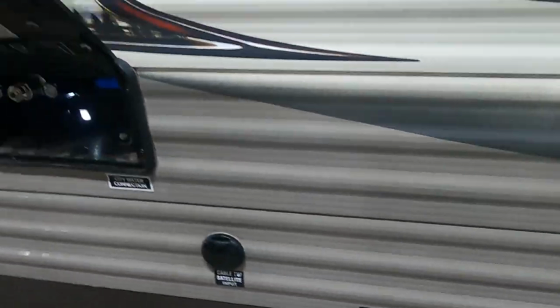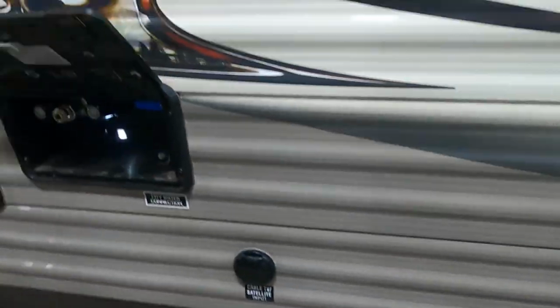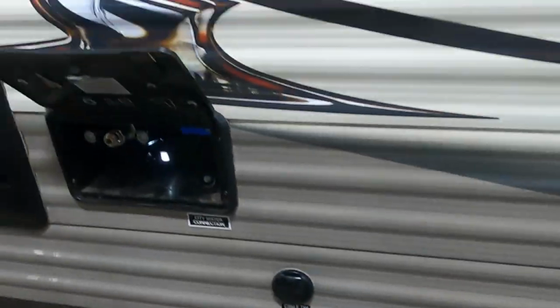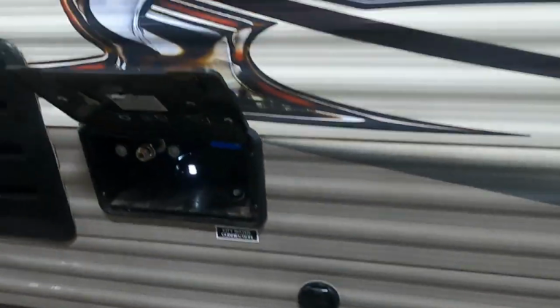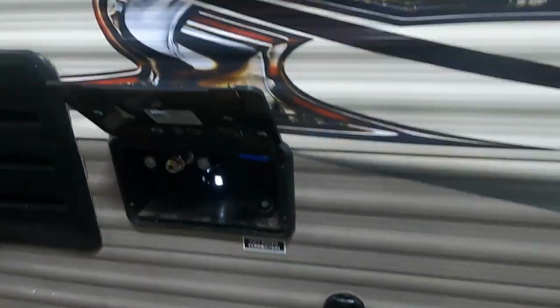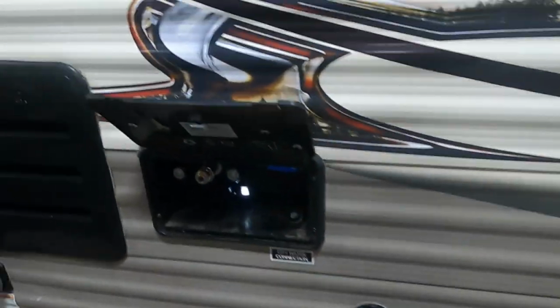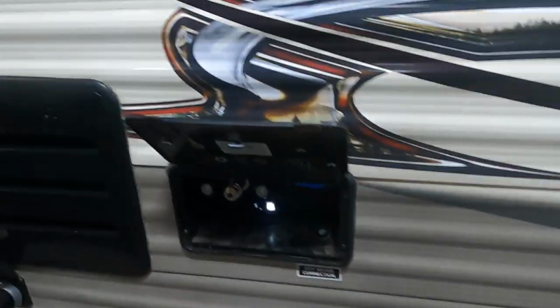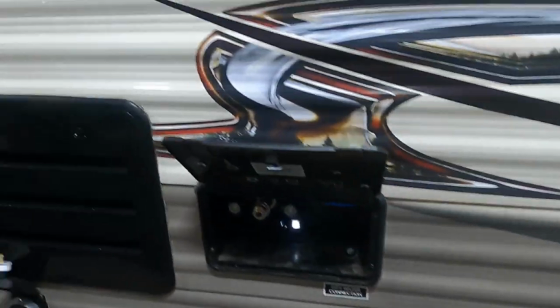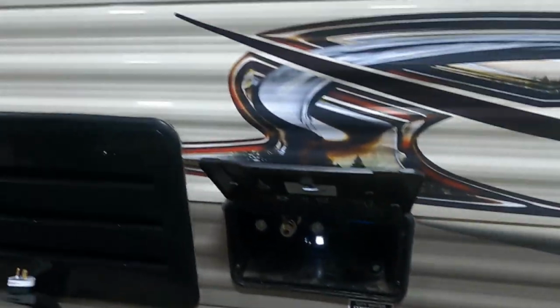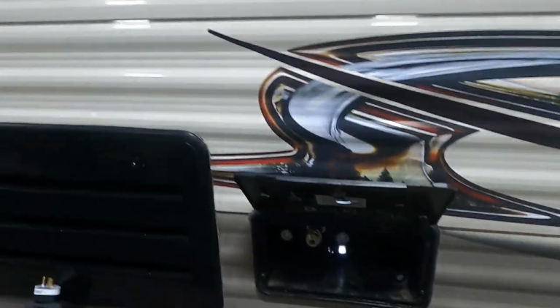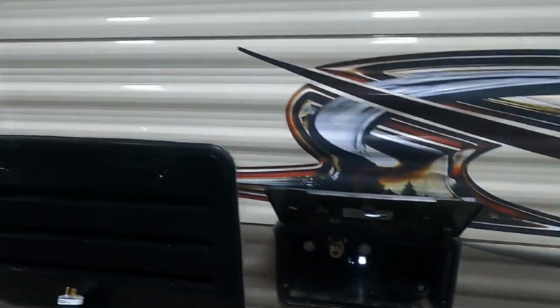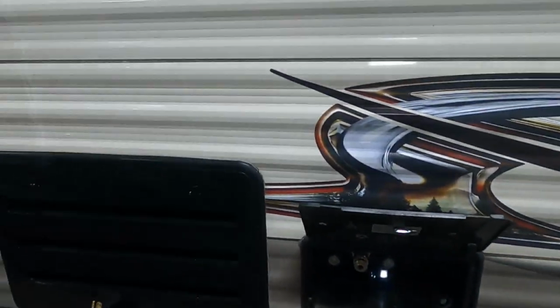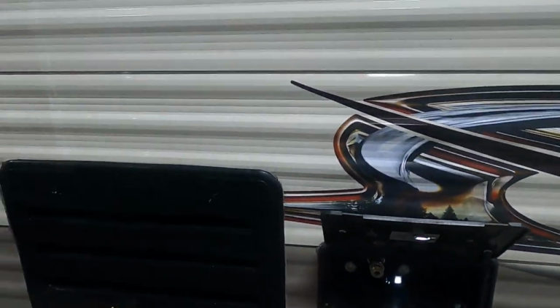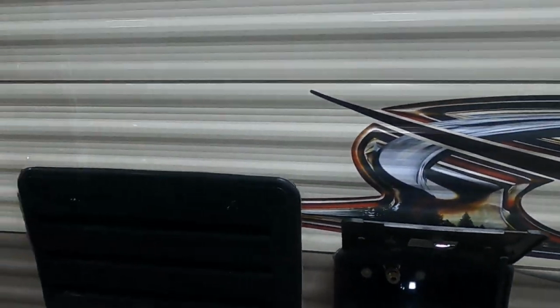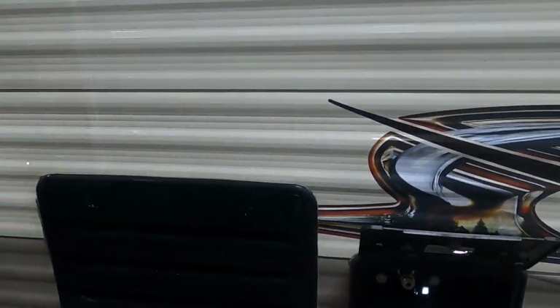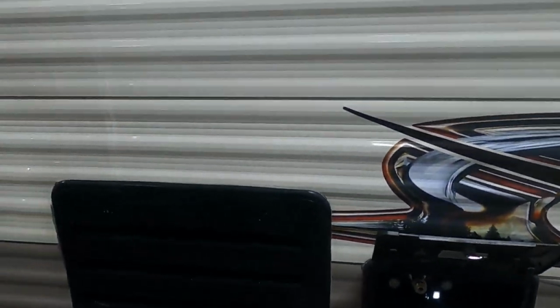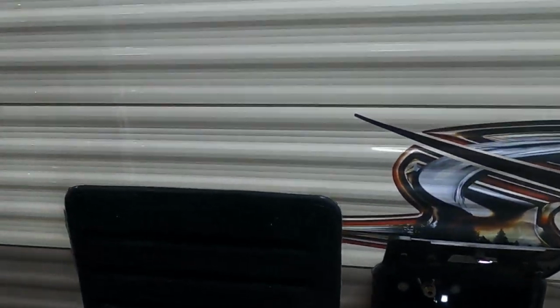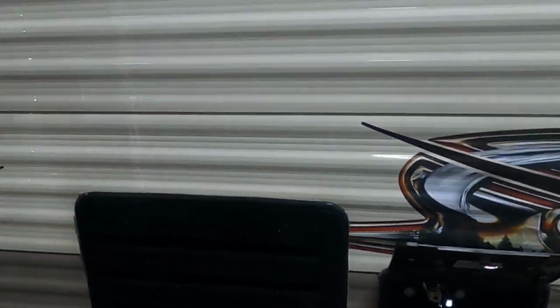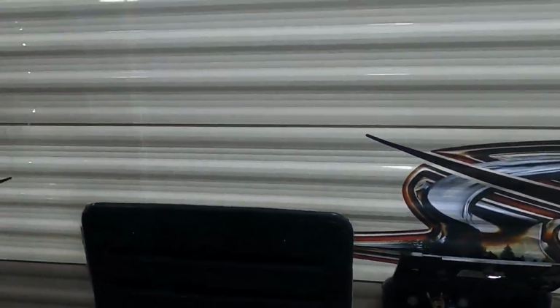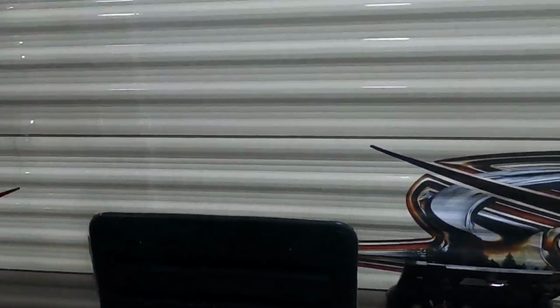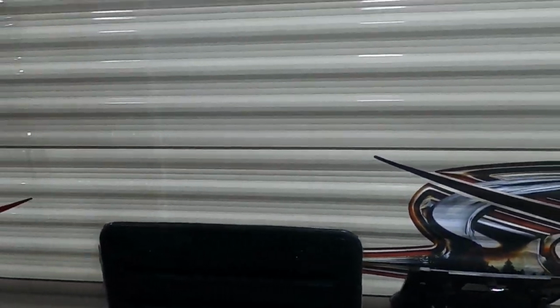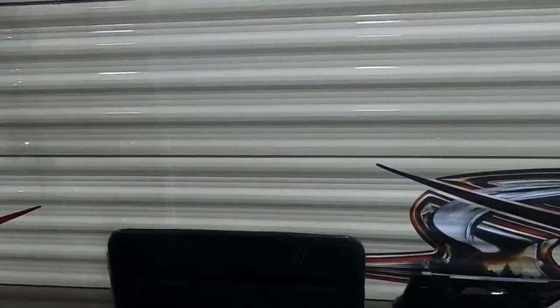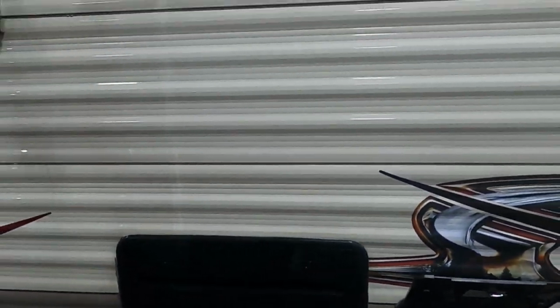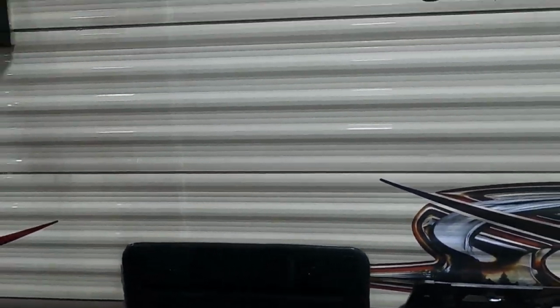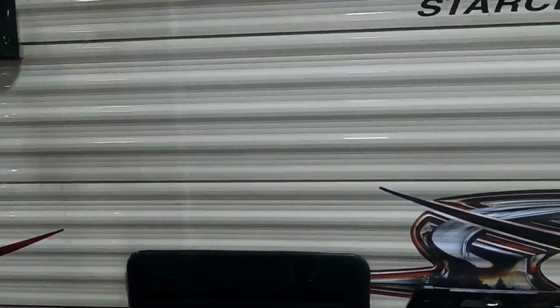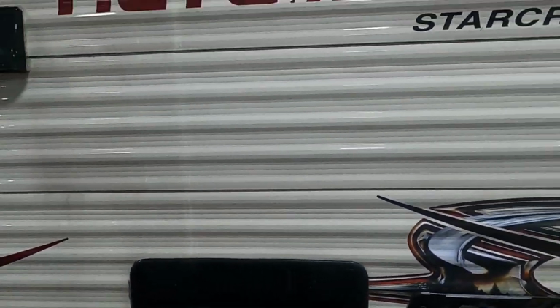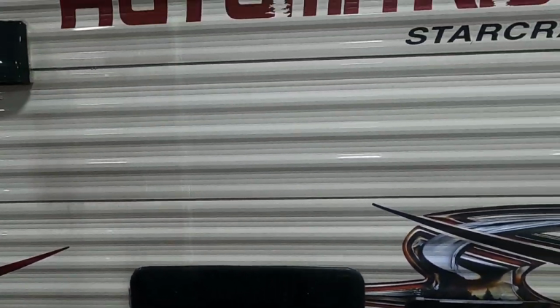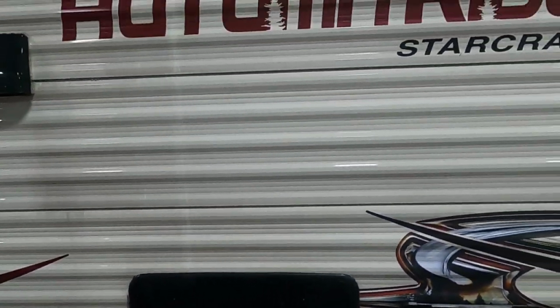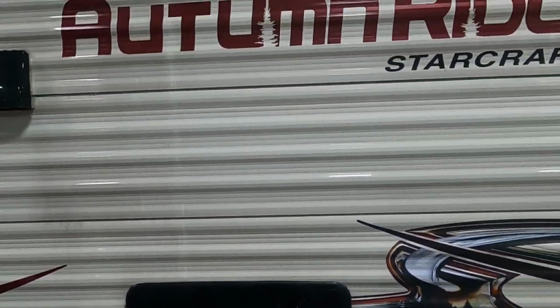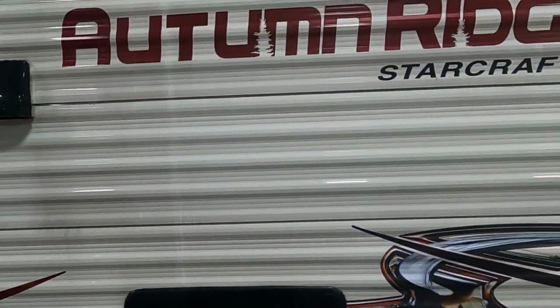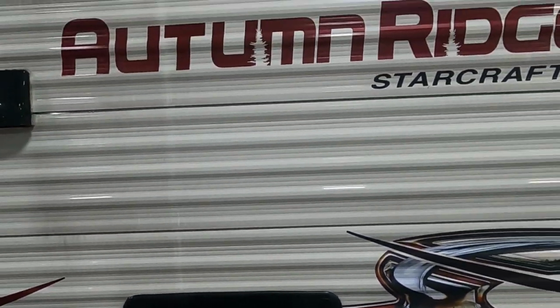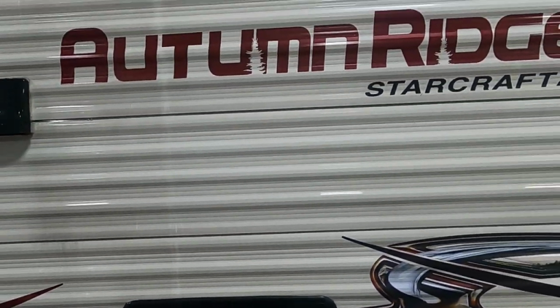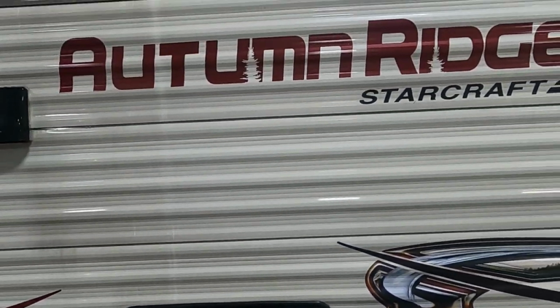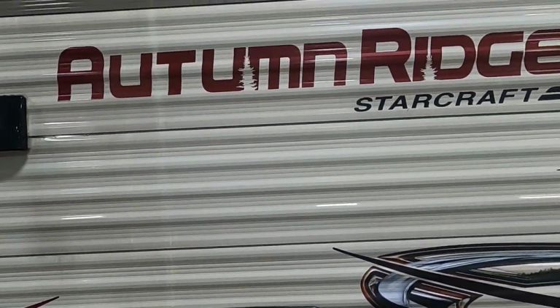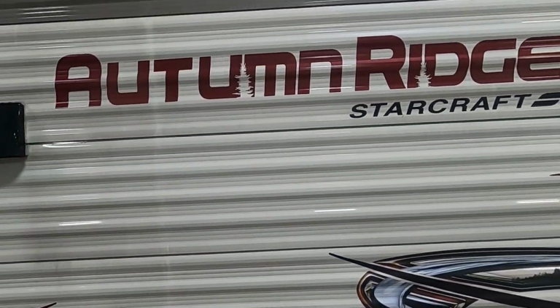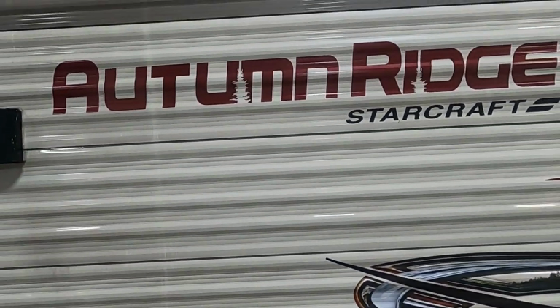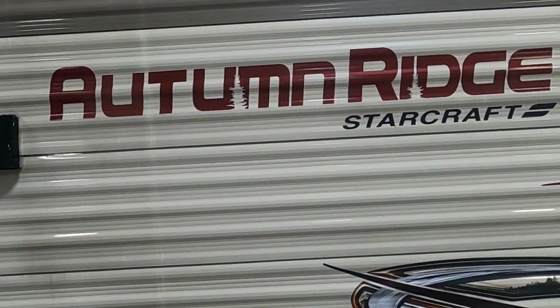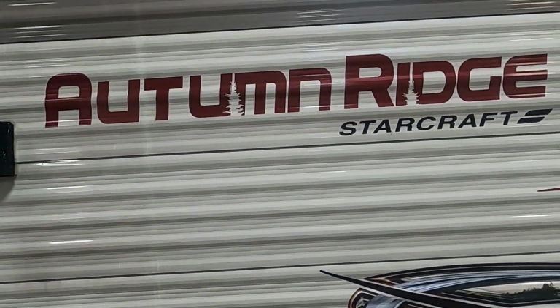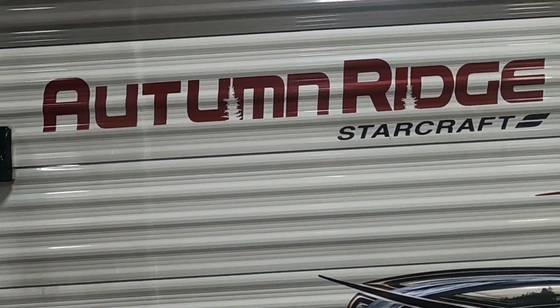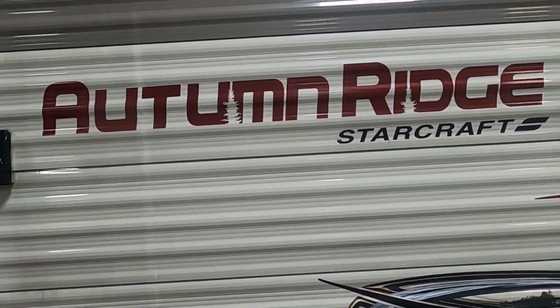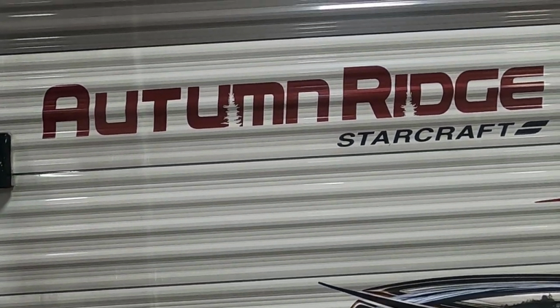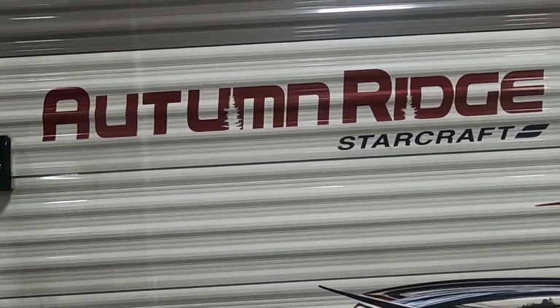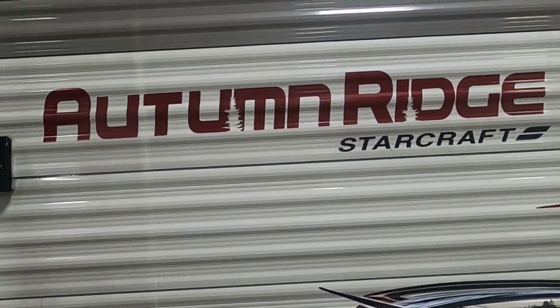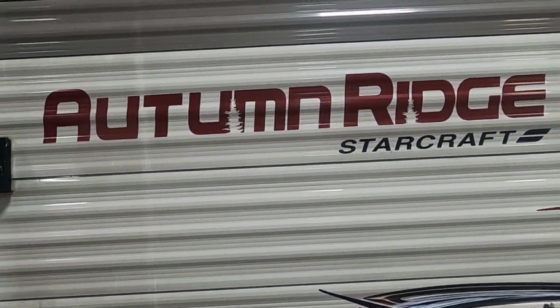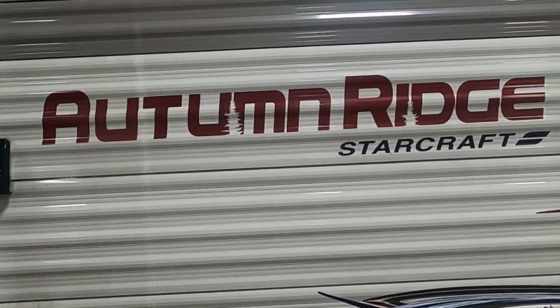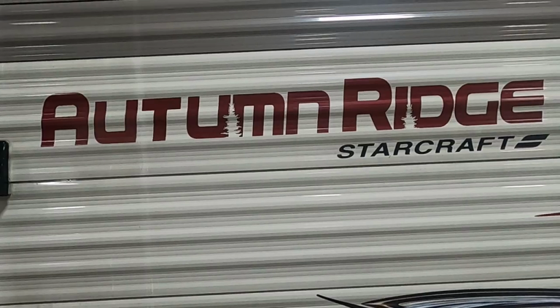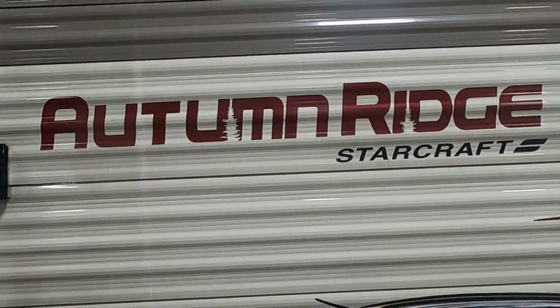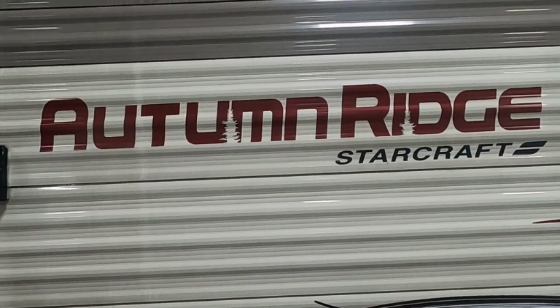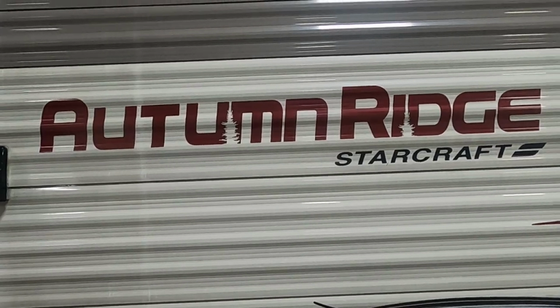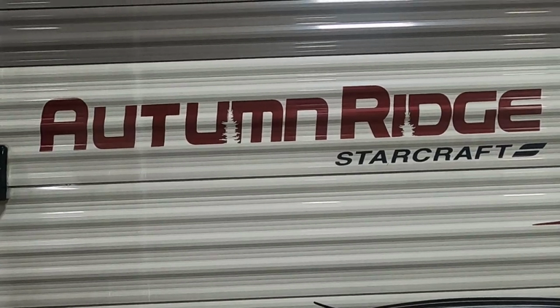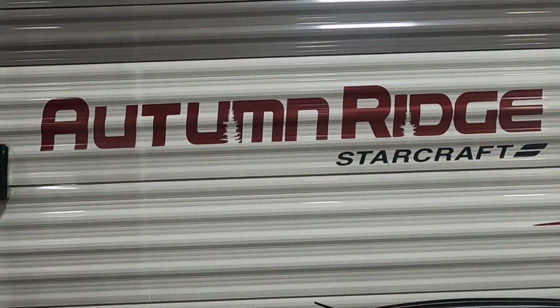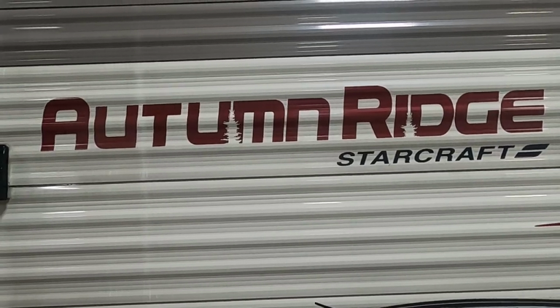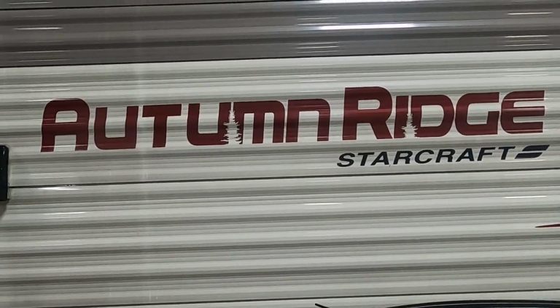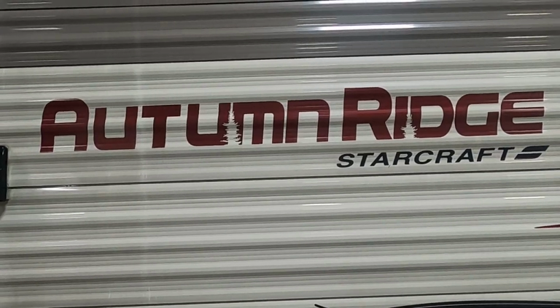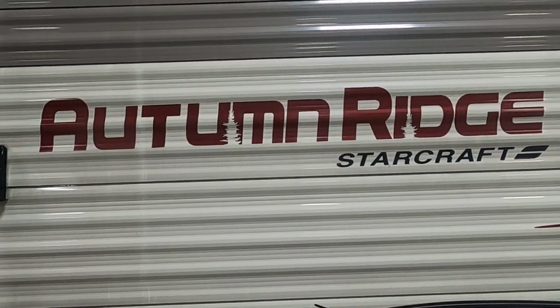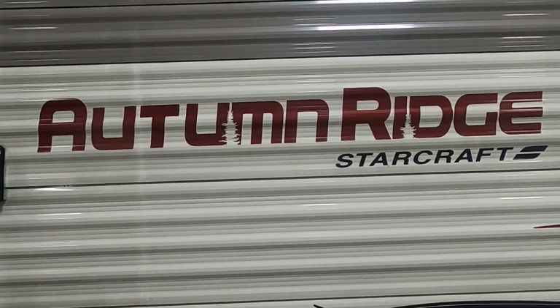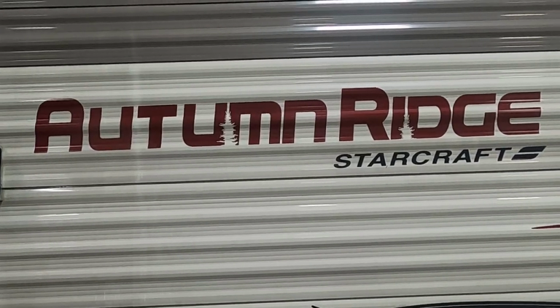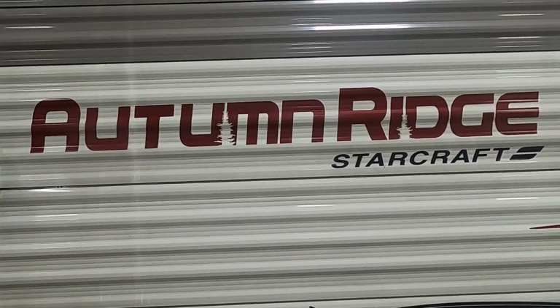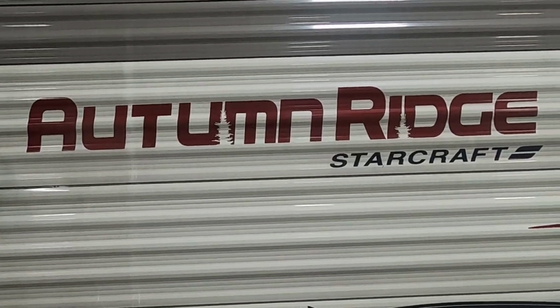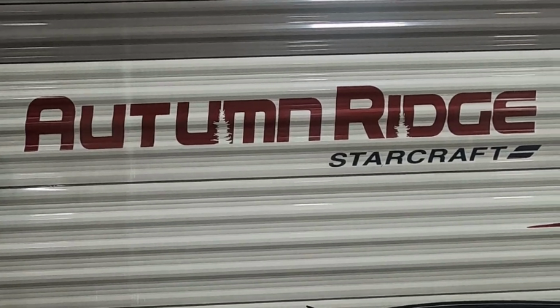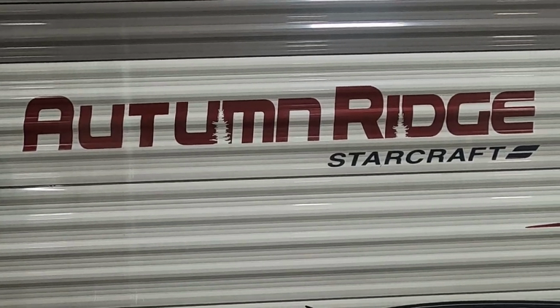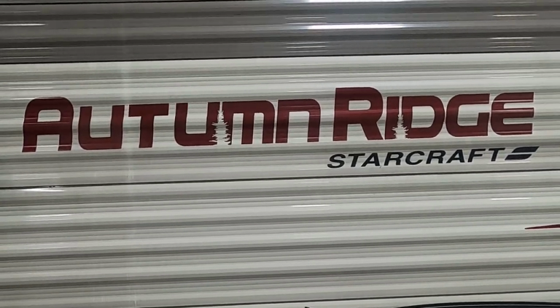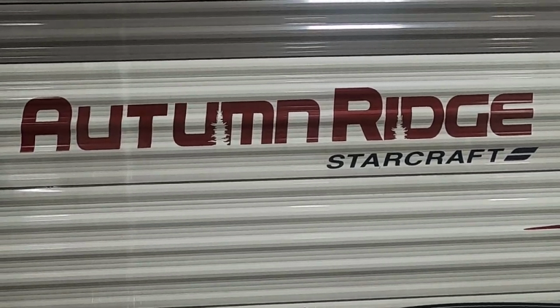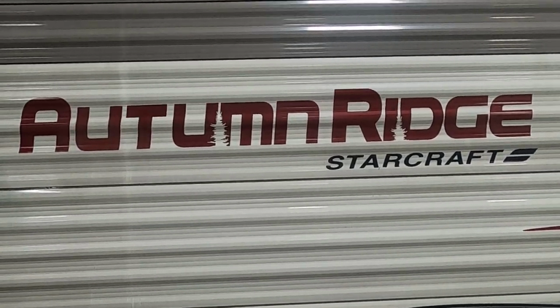Again, we thank you so much for your purchase. Hope you enjoy this Autumn Ridge for many years to come. Happy camping!